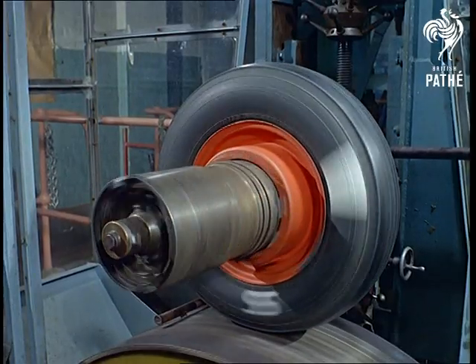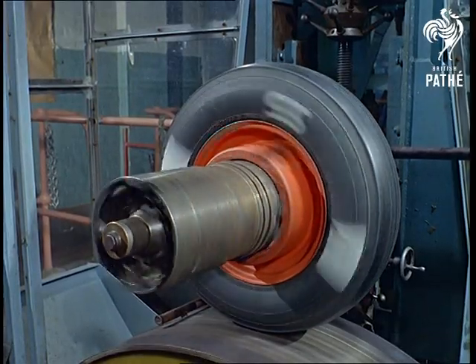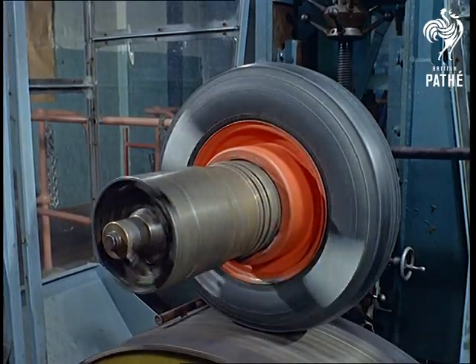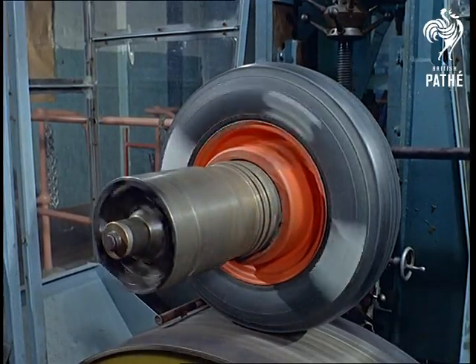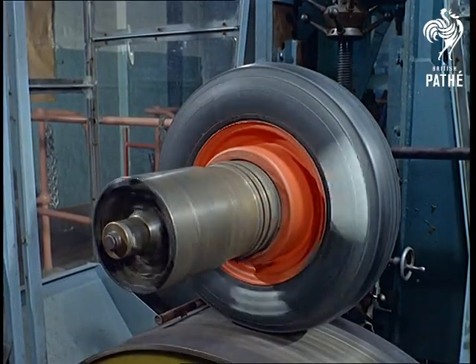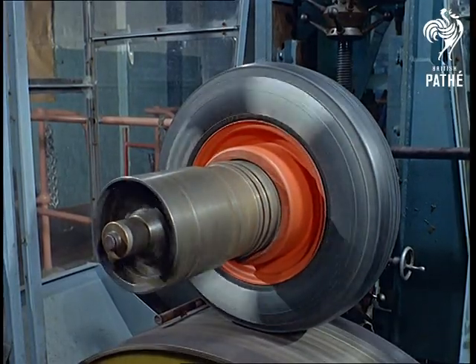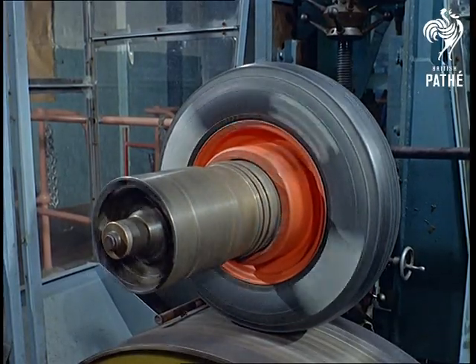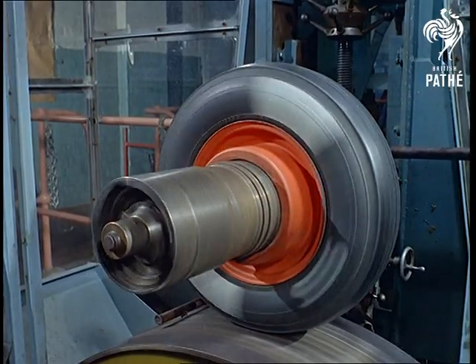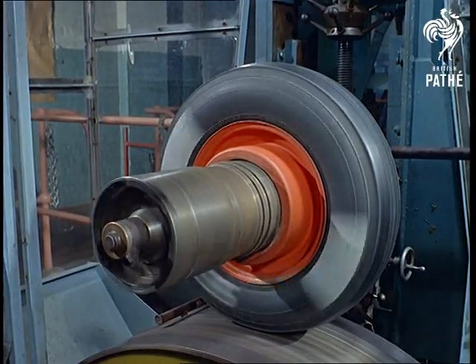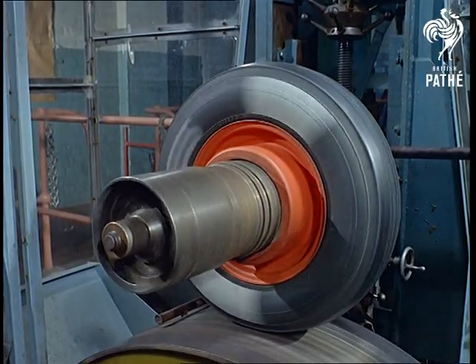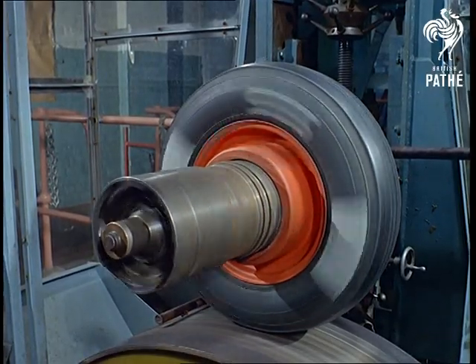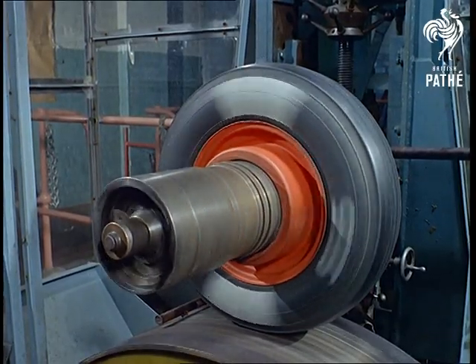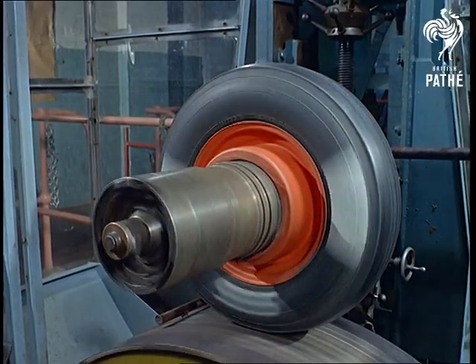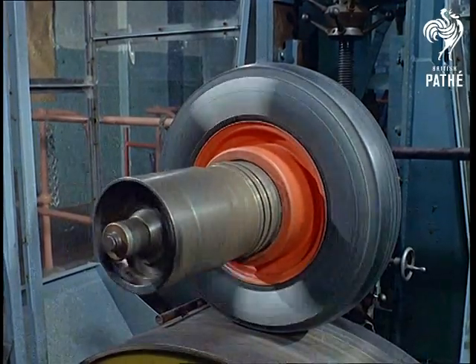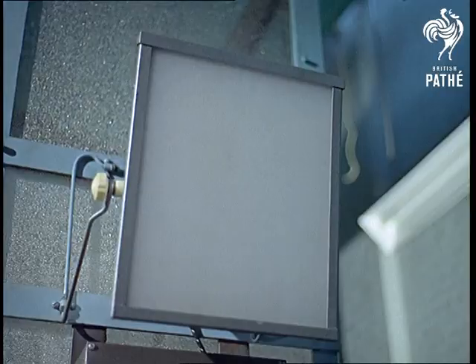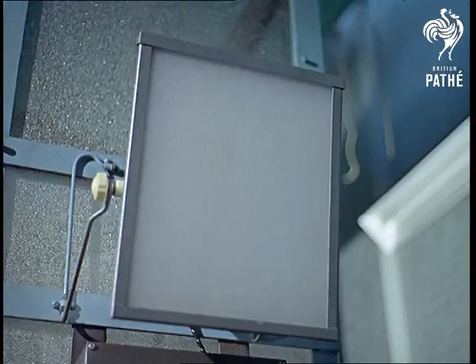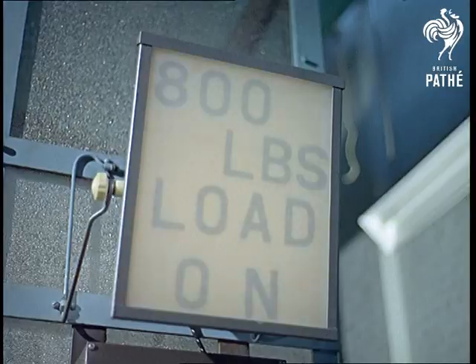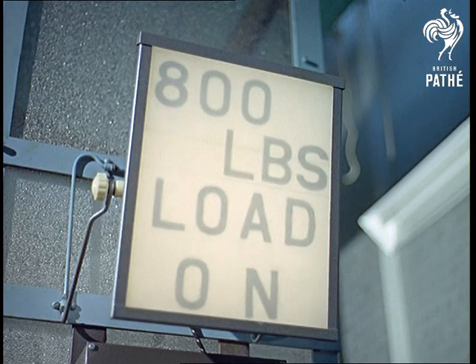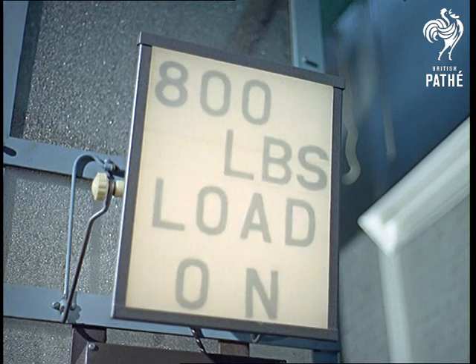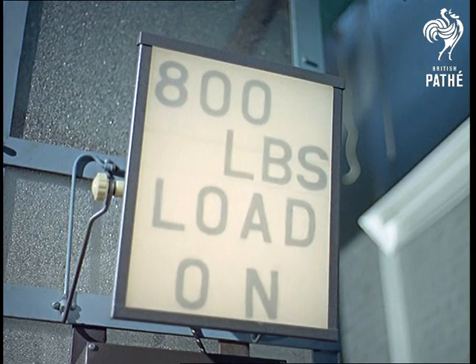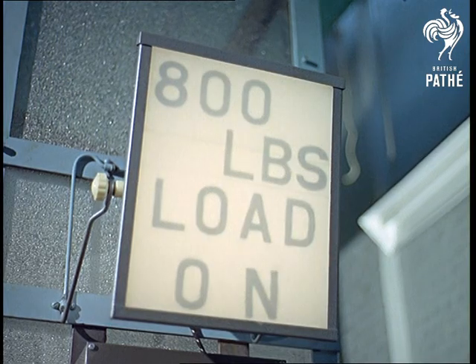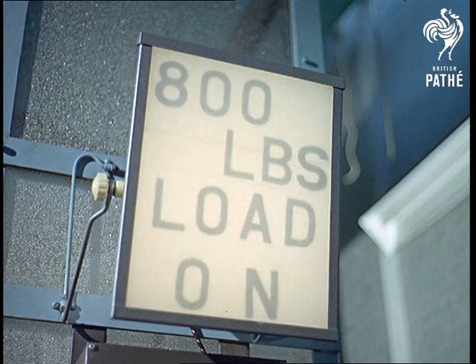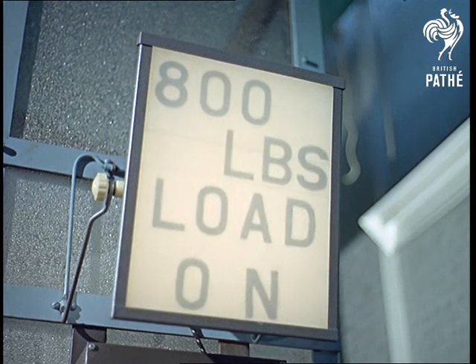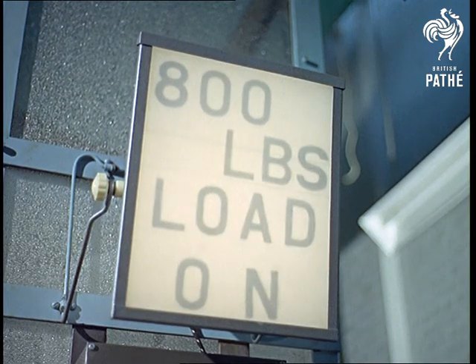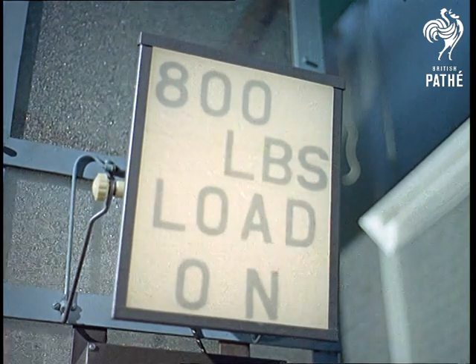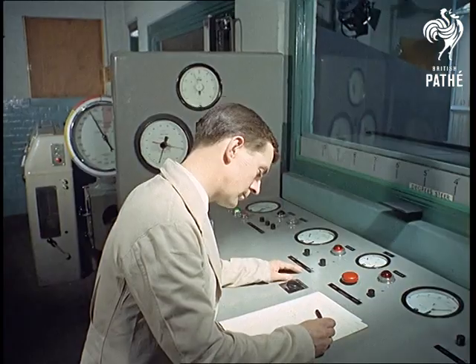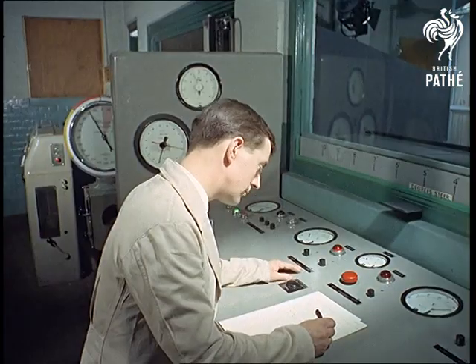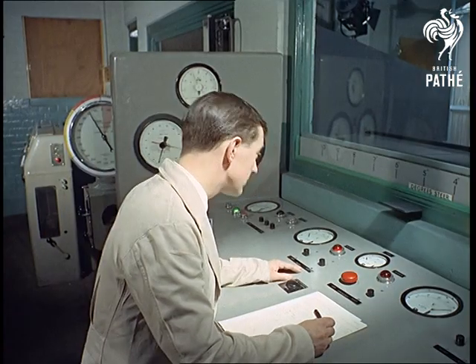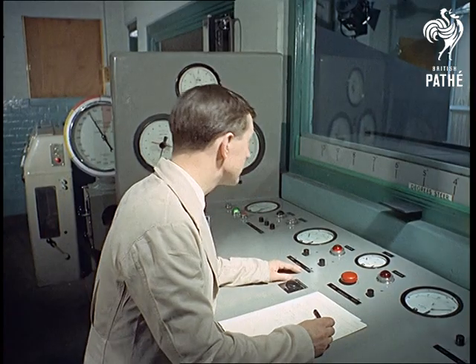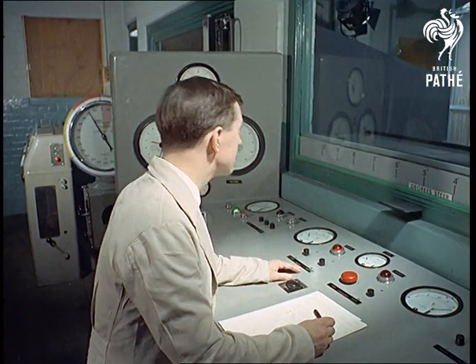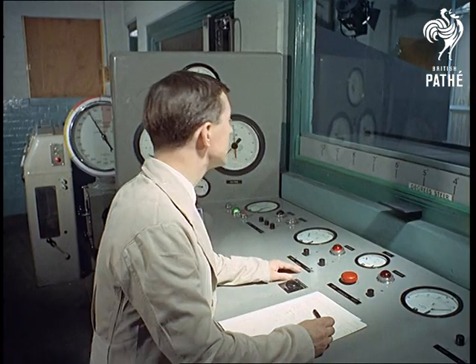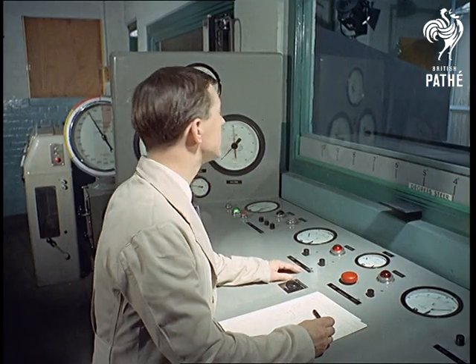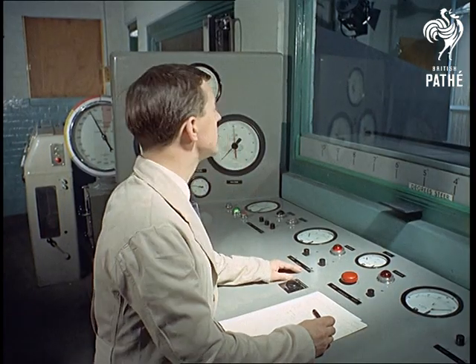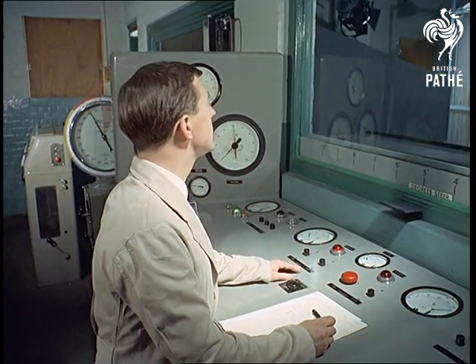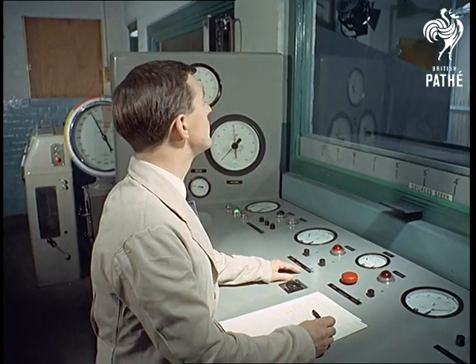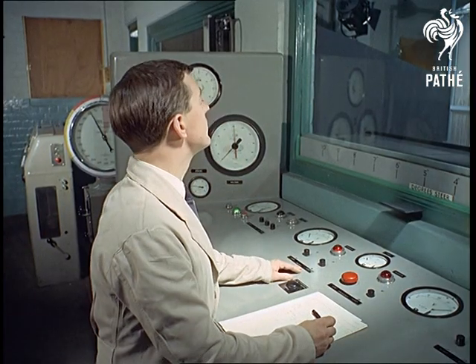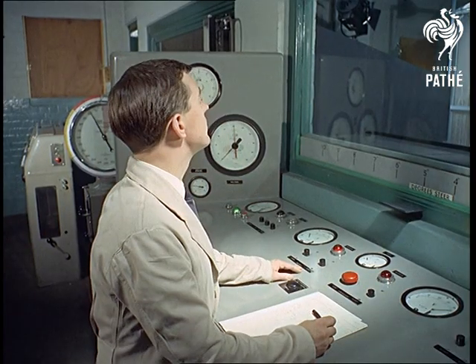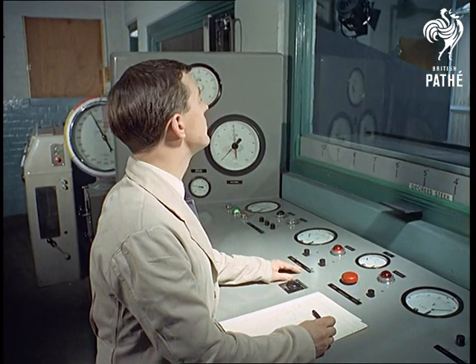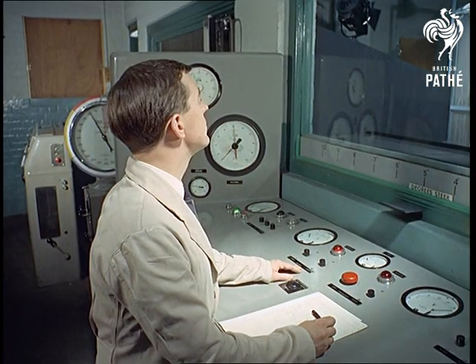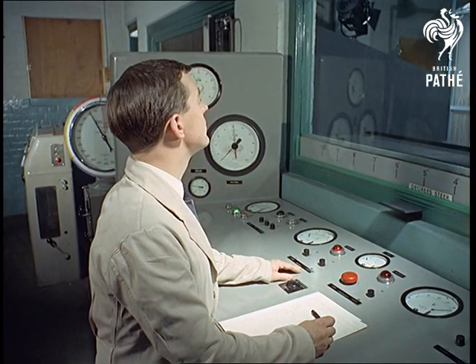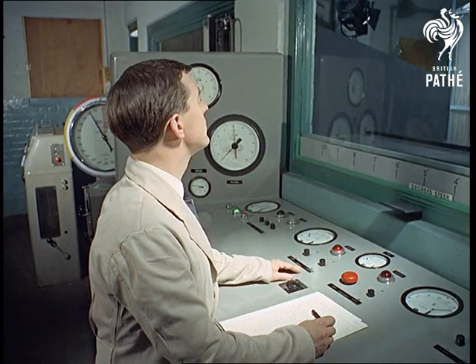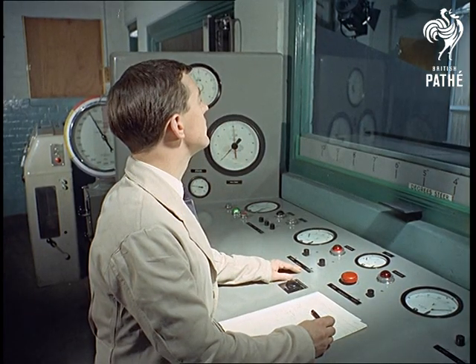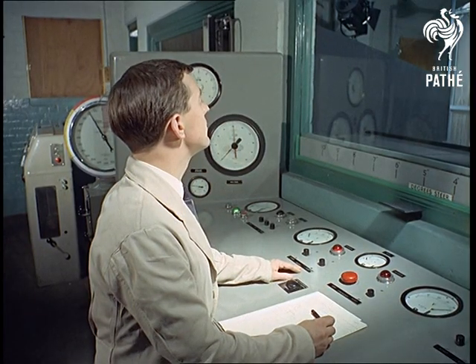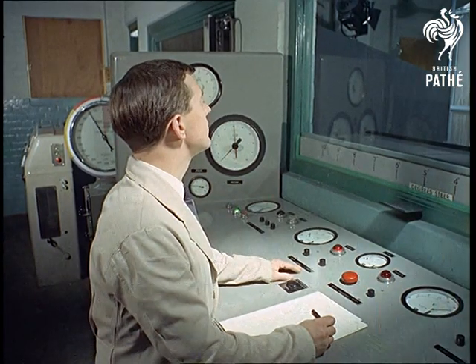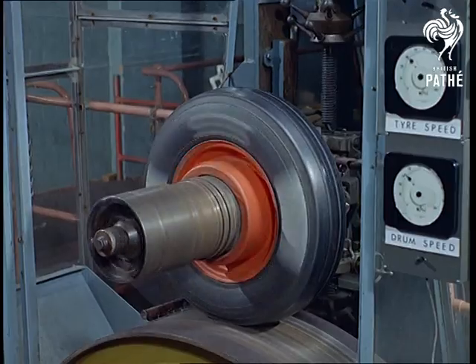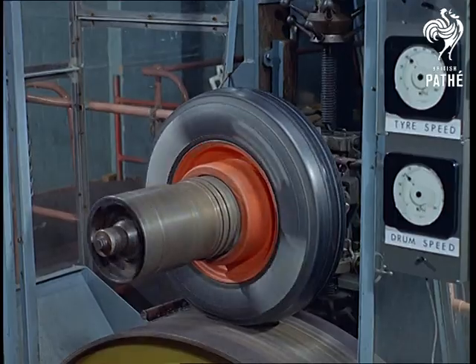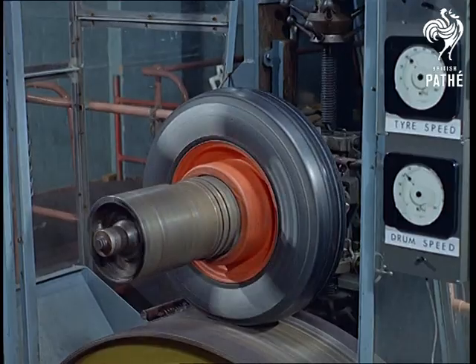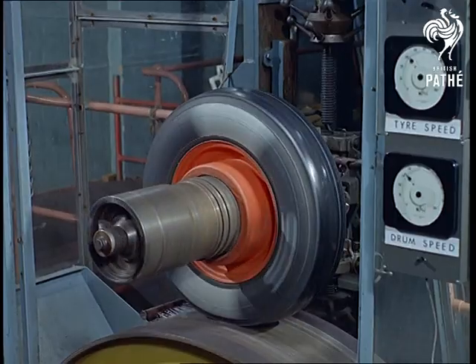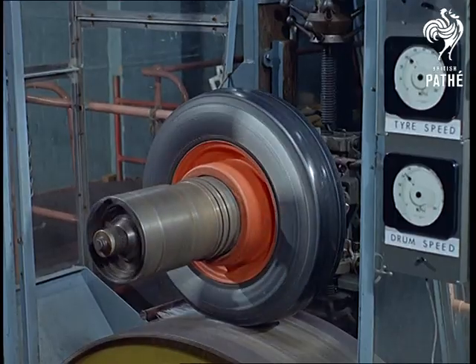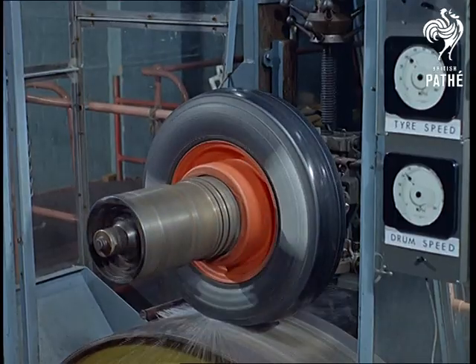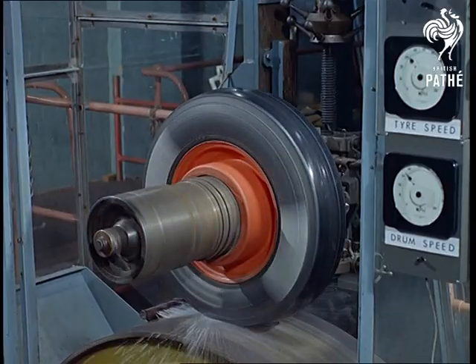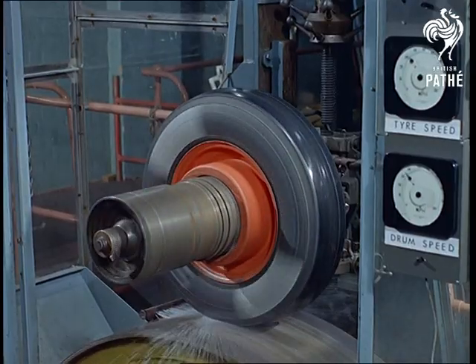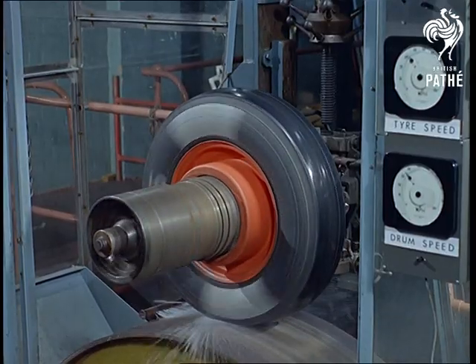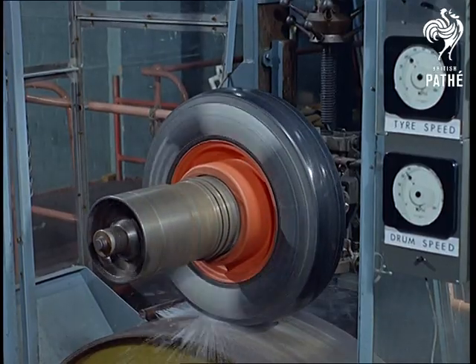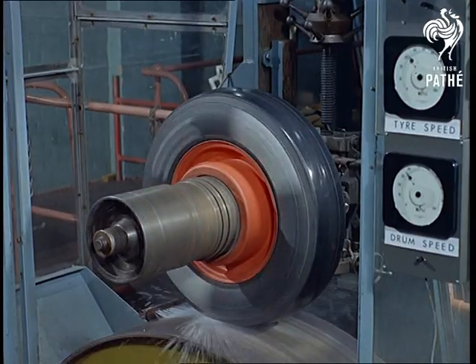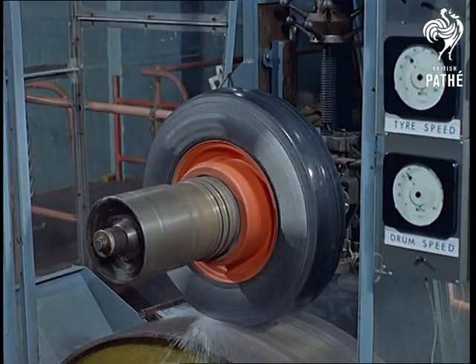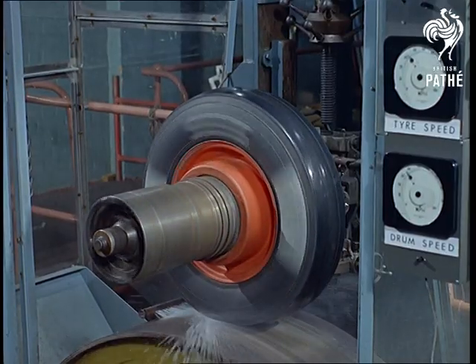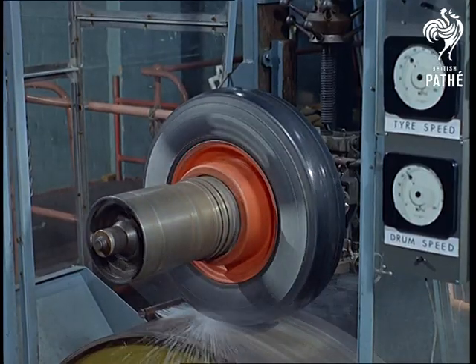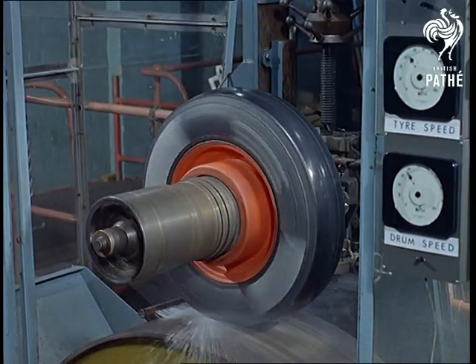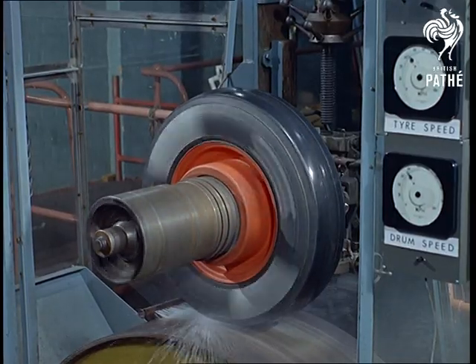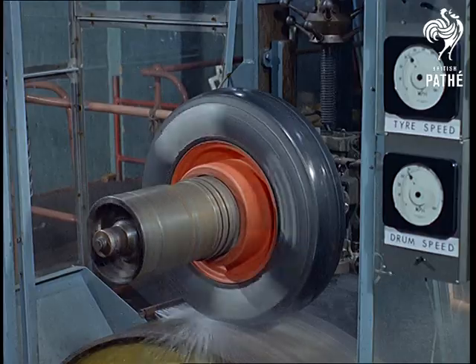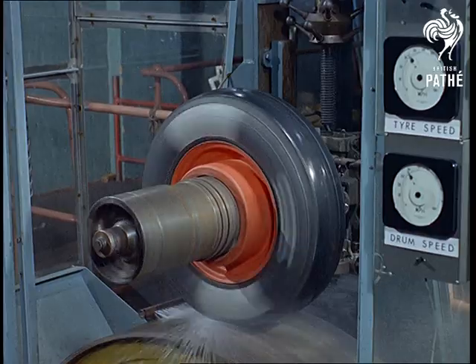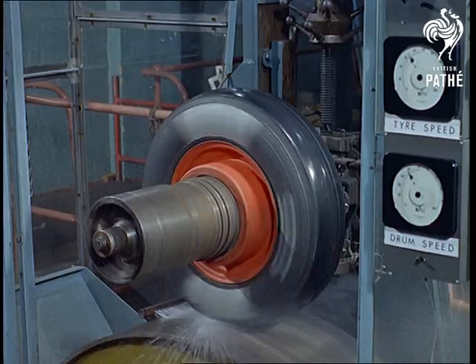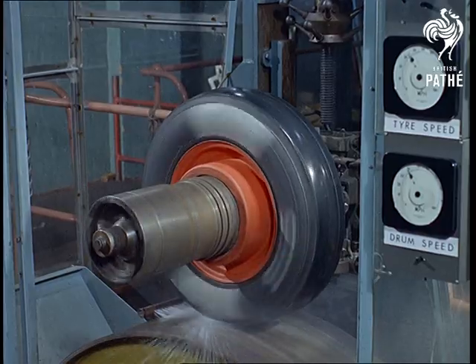Worn tyres are the danger, and if you're still convinced that this is something which careful drivers can avoid, then just study the sinister efficiency of this test.